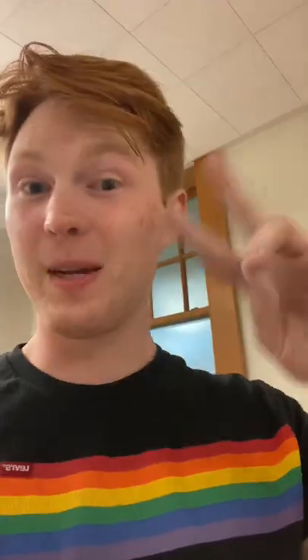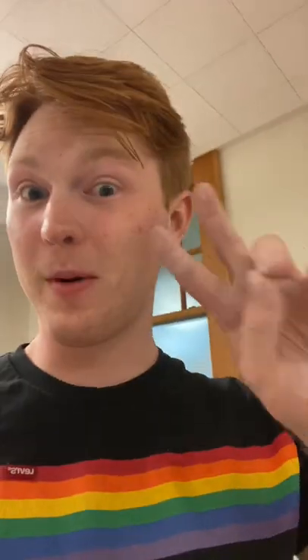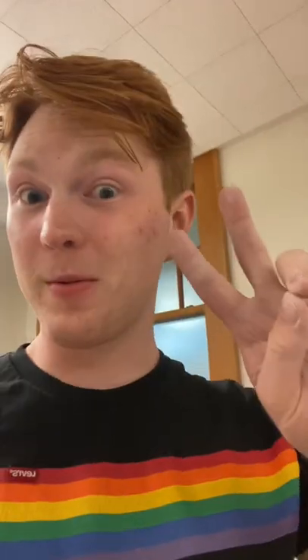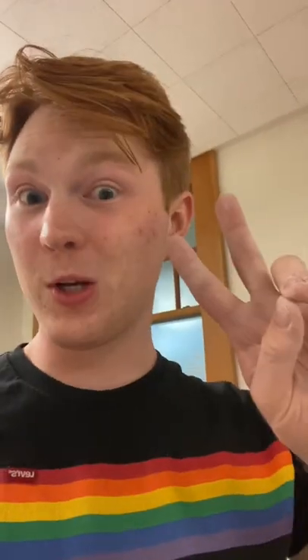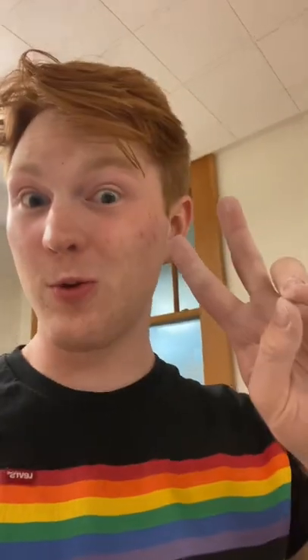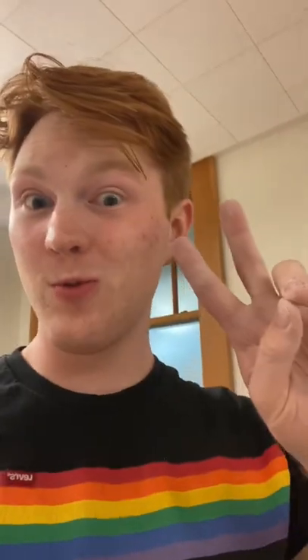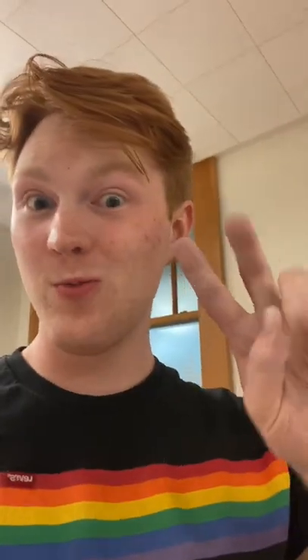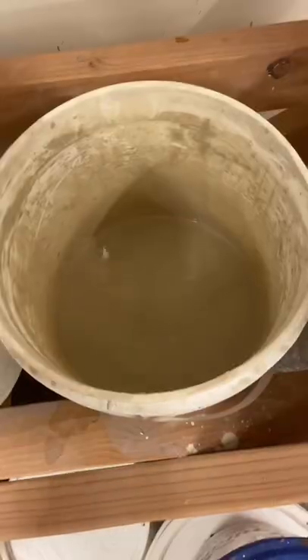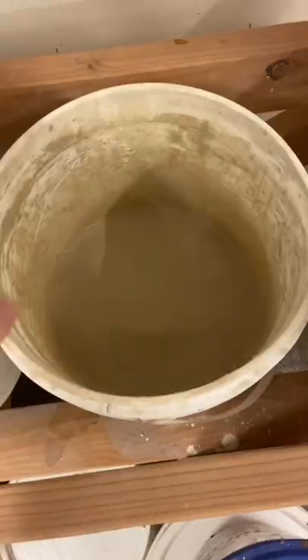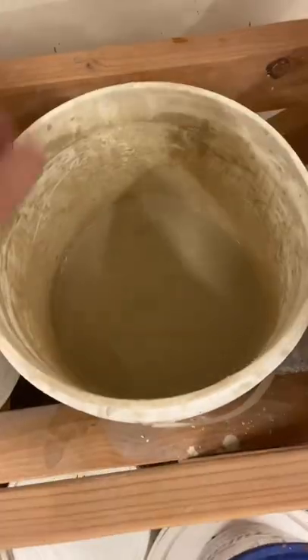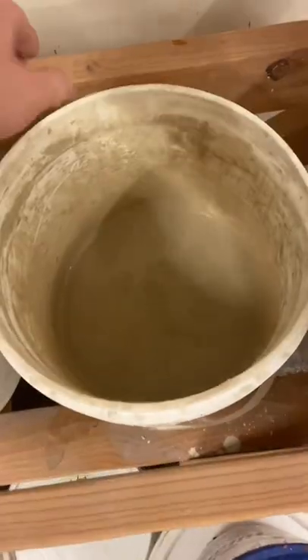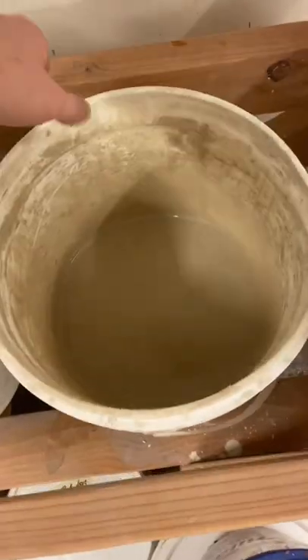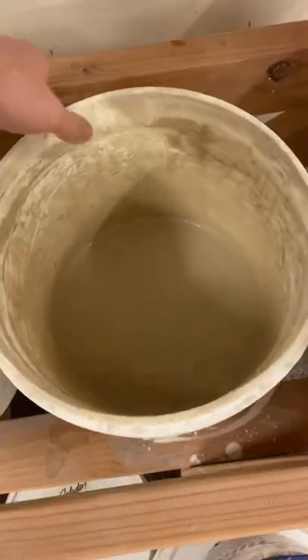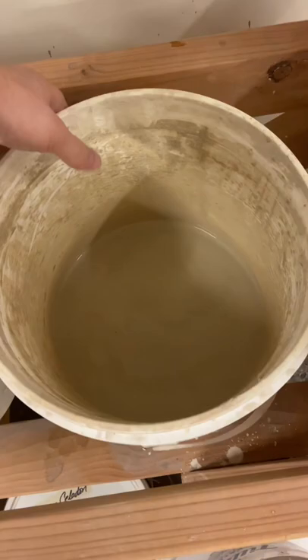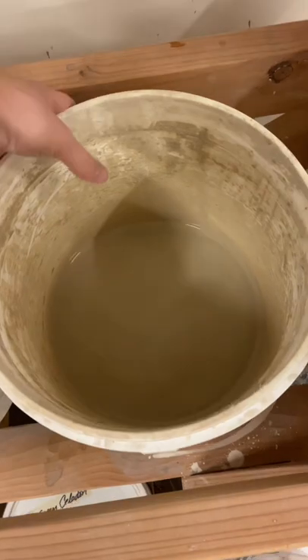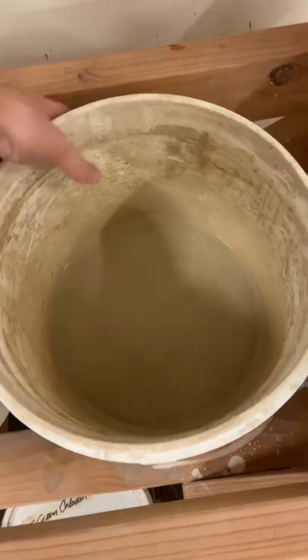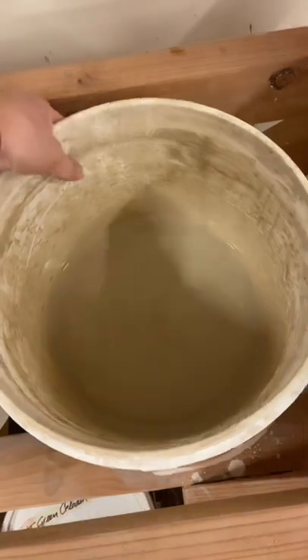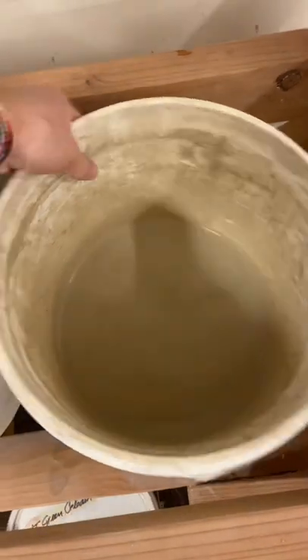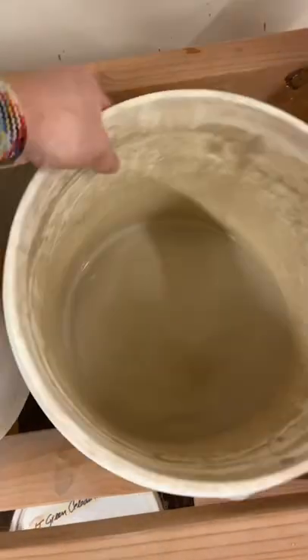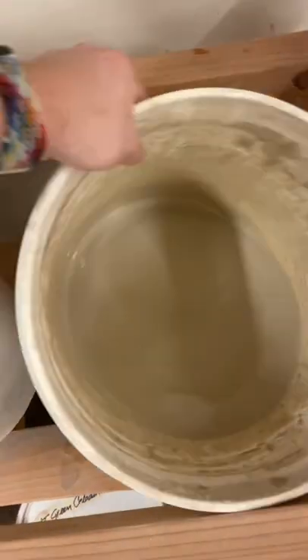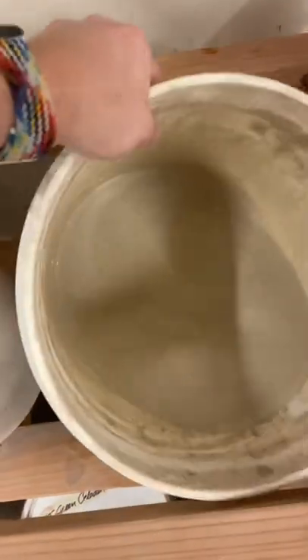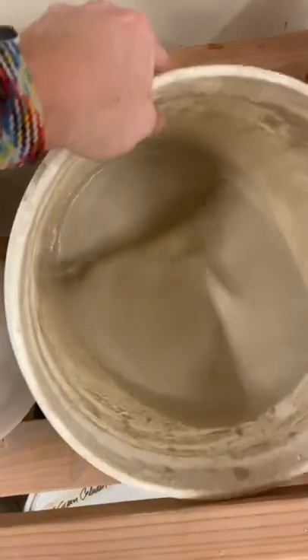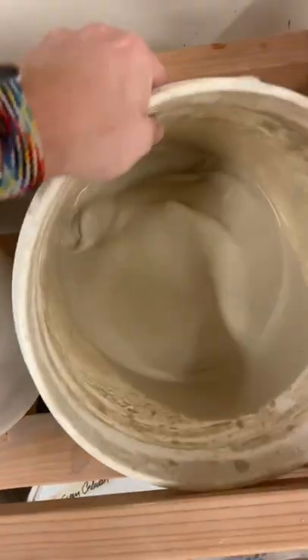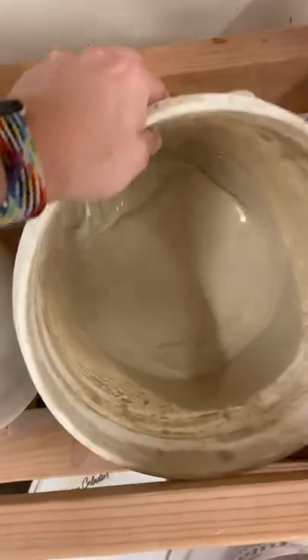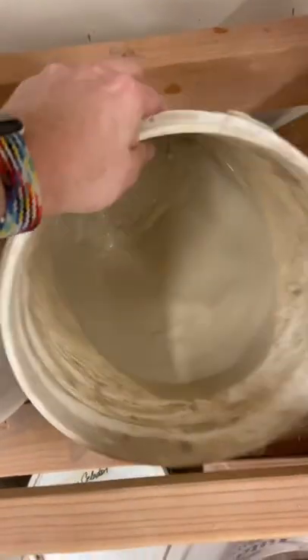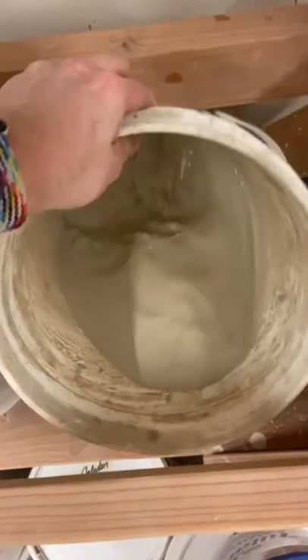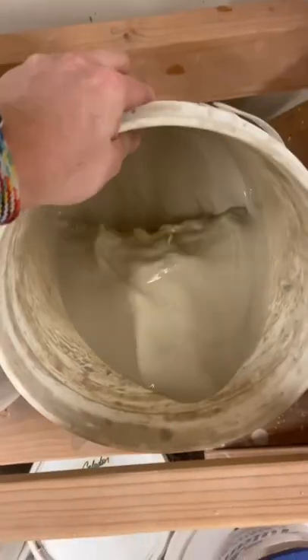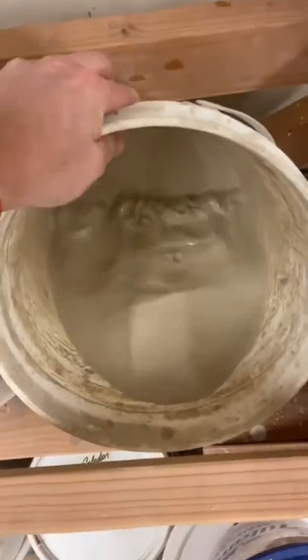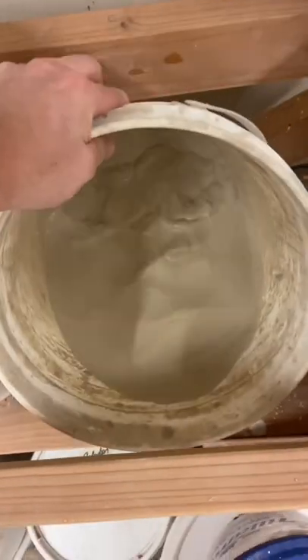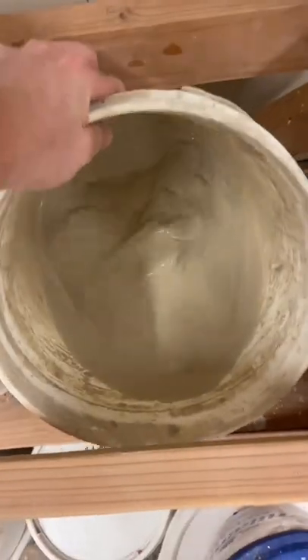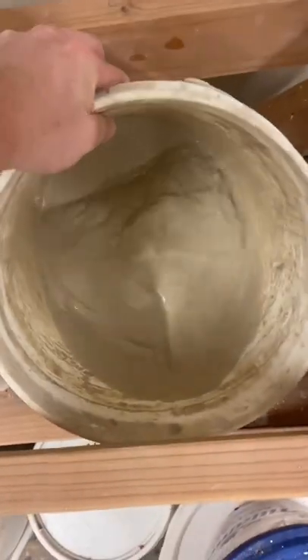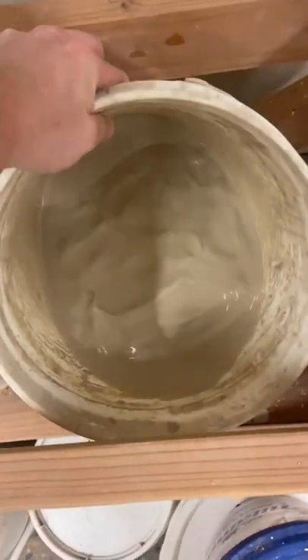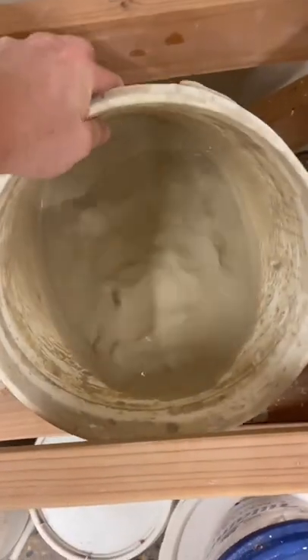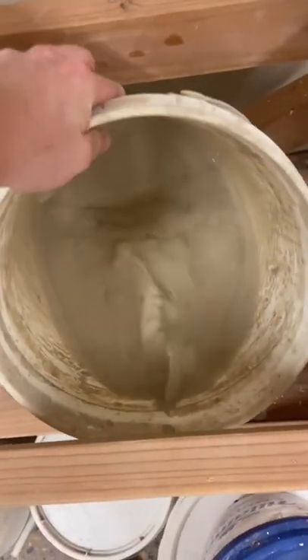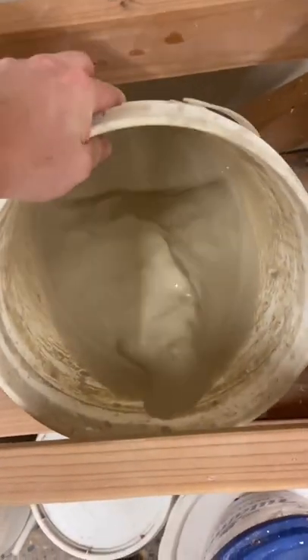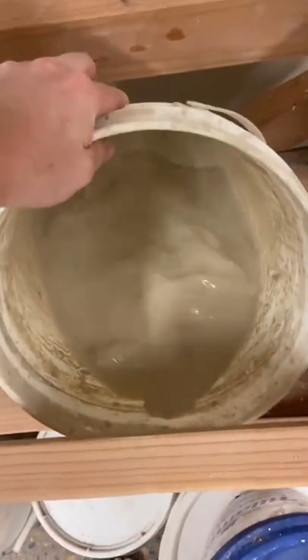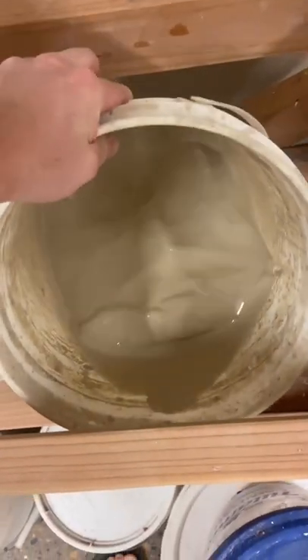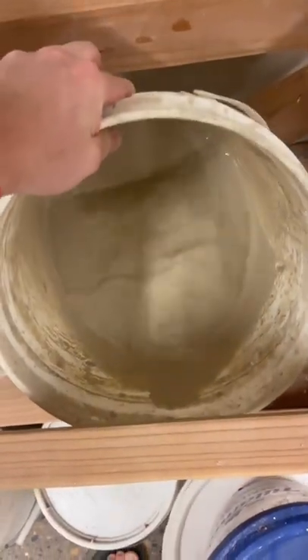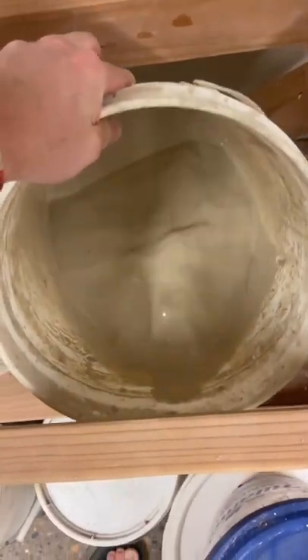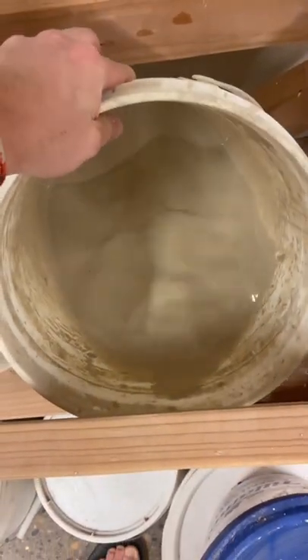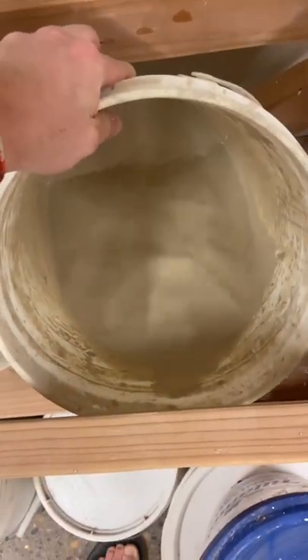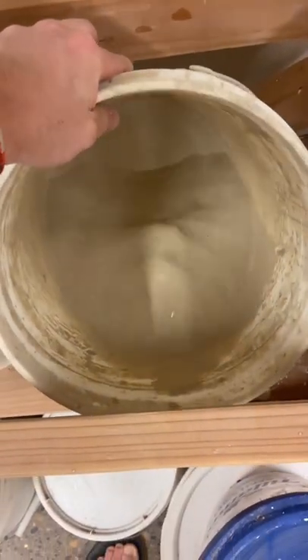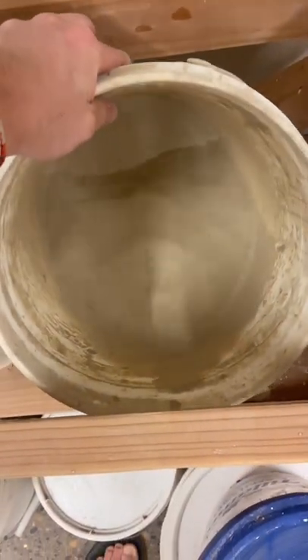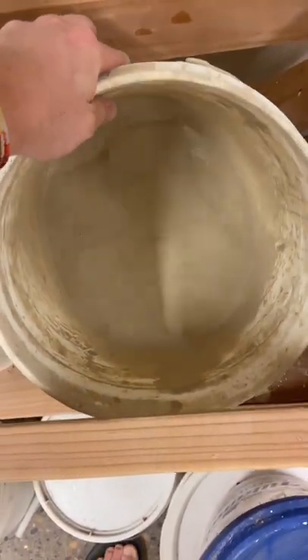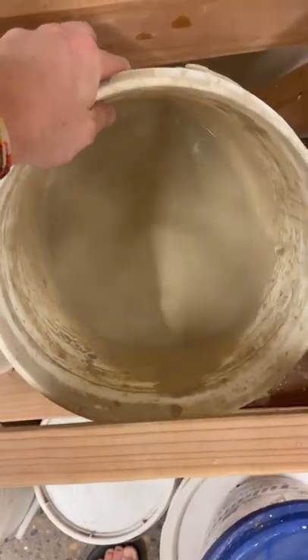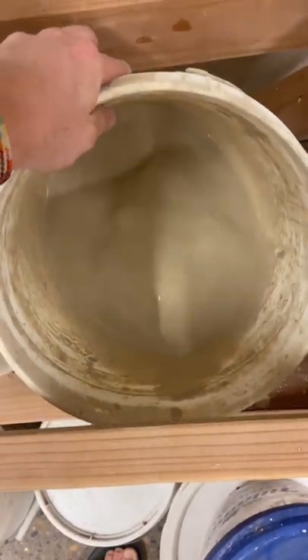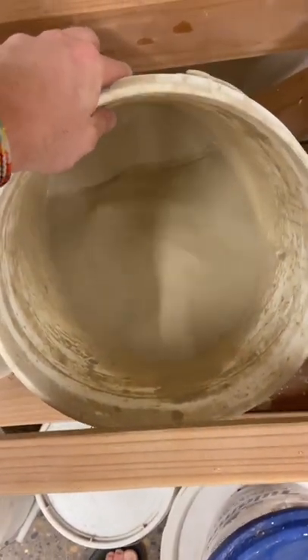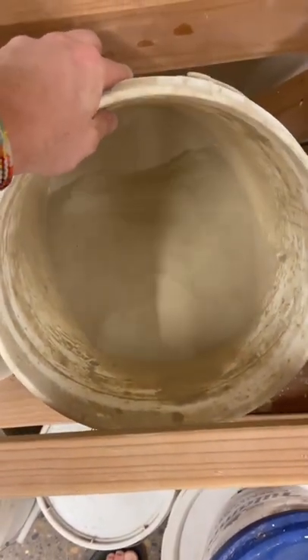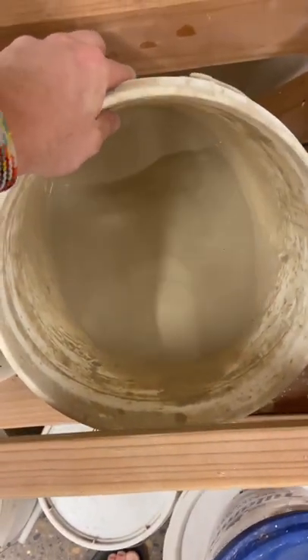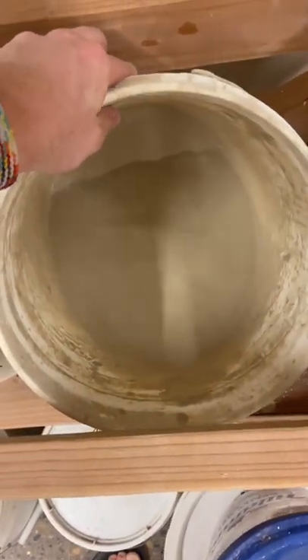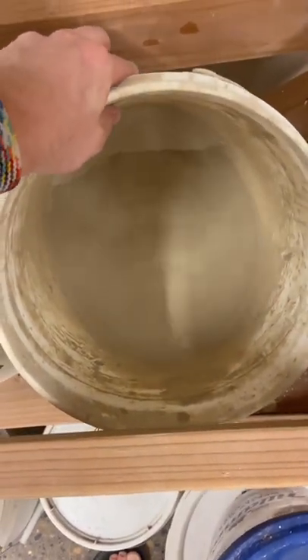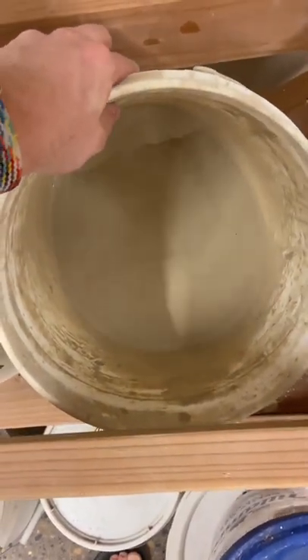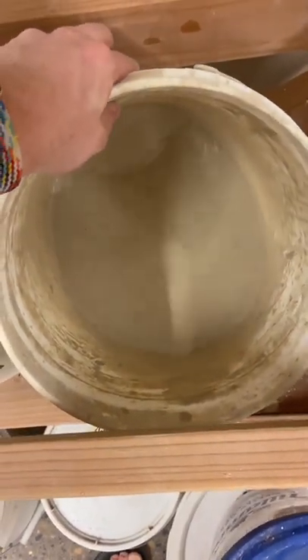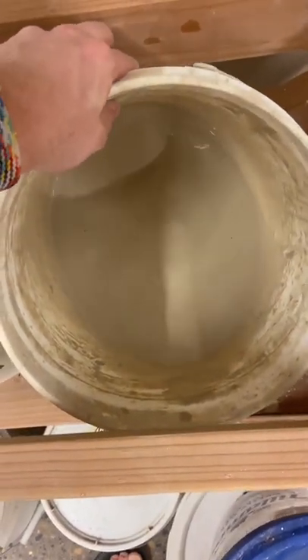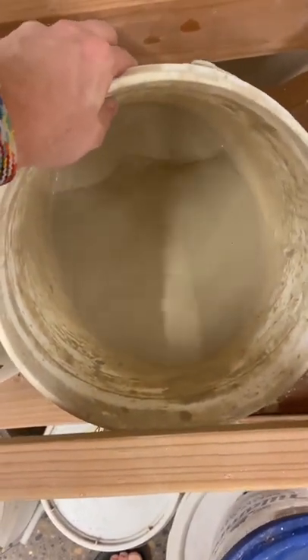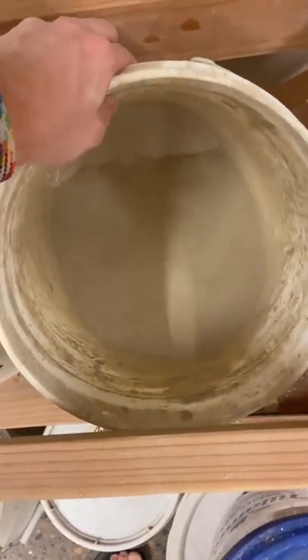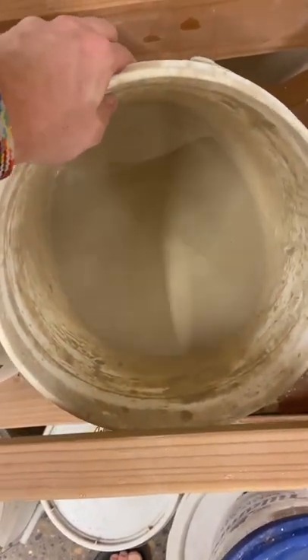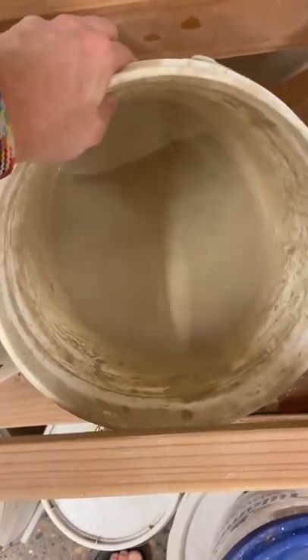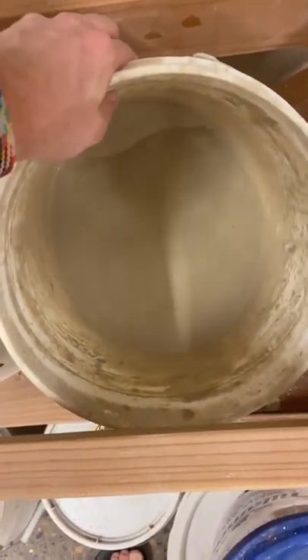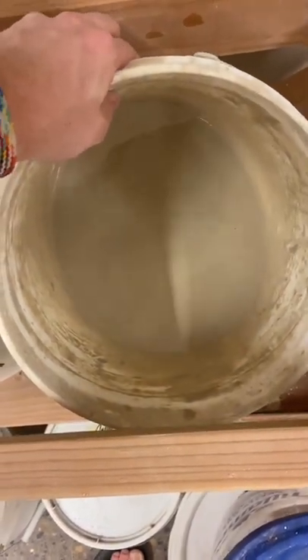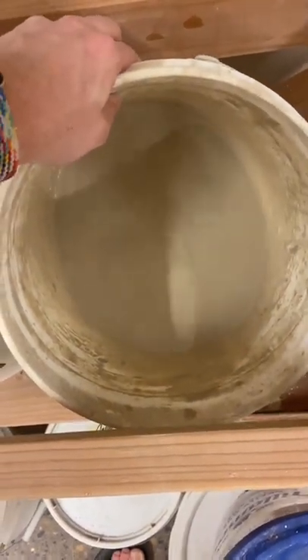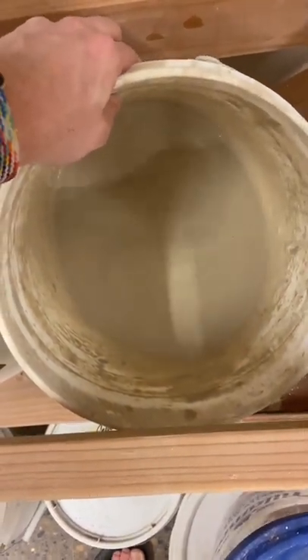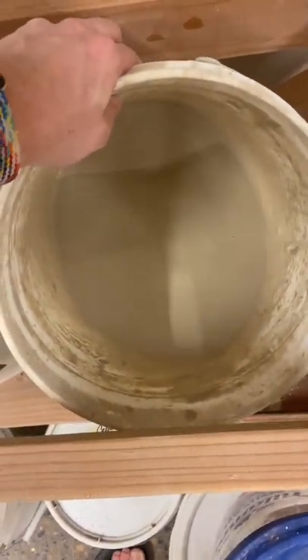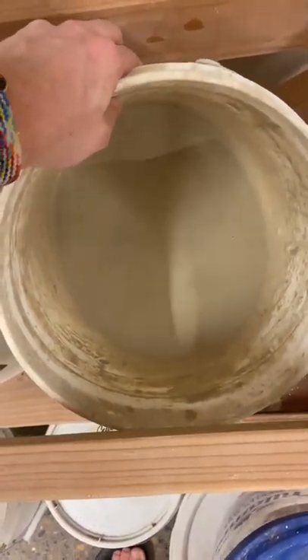Tip number two, when there's not enough glaze in the bucket, kind of turn it at an angle and it'll give you a little bit deeper to dip into.